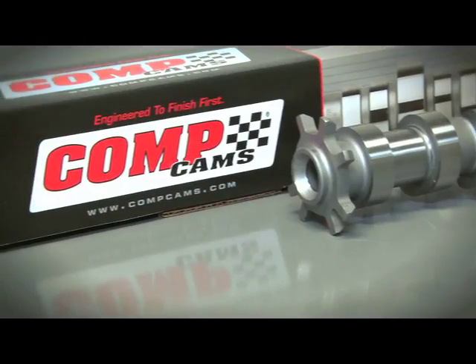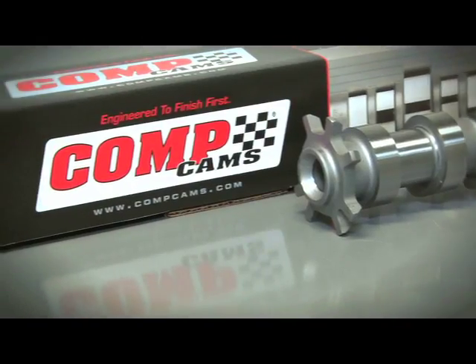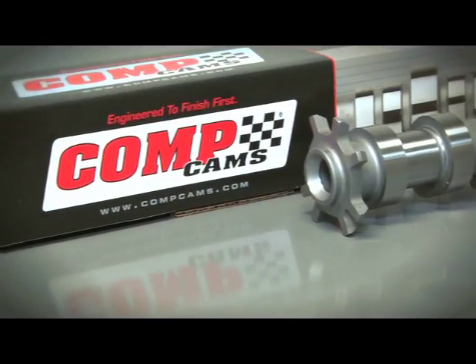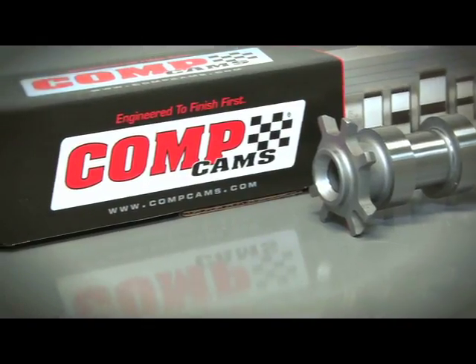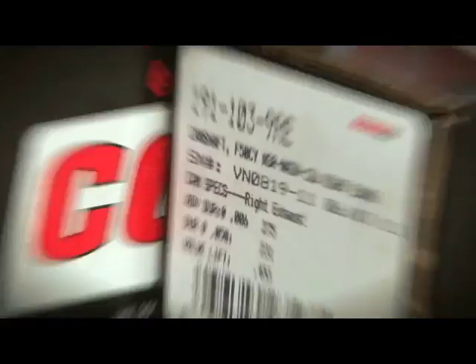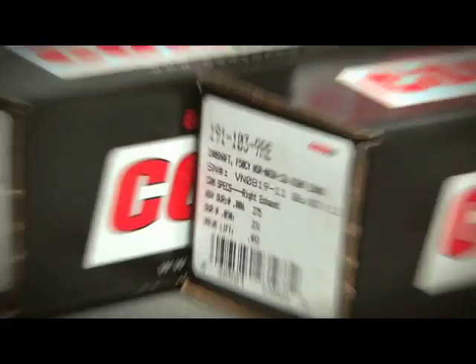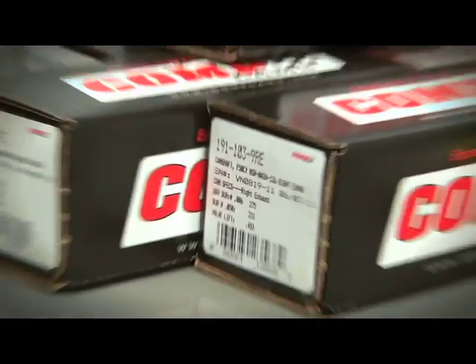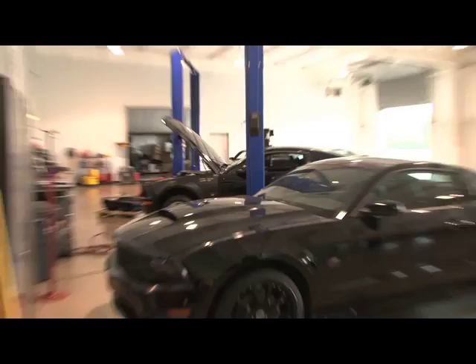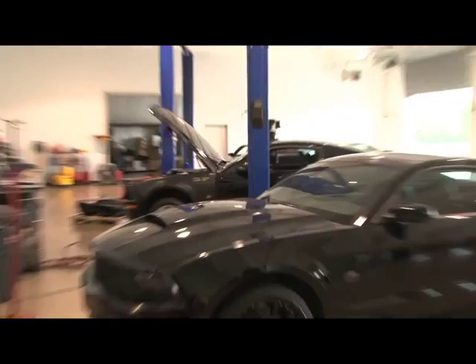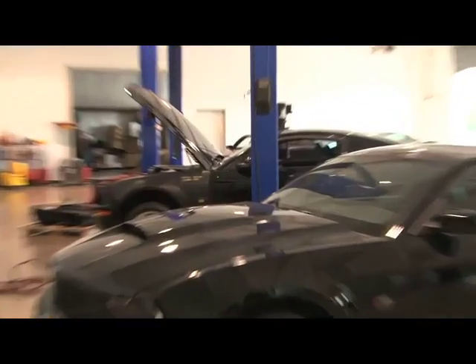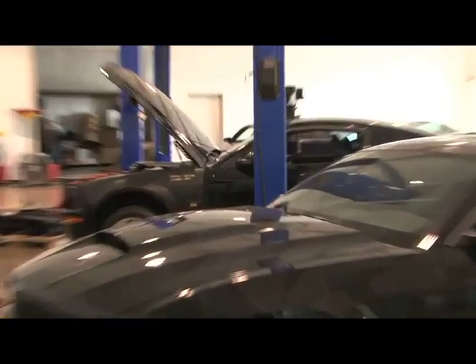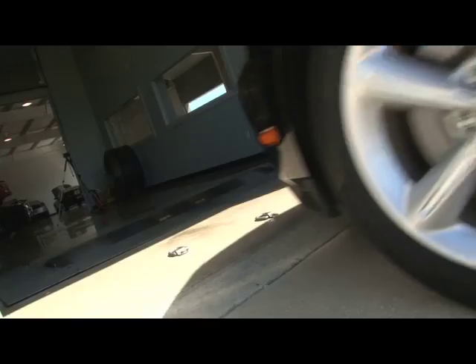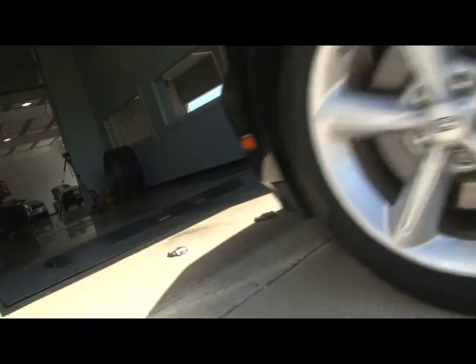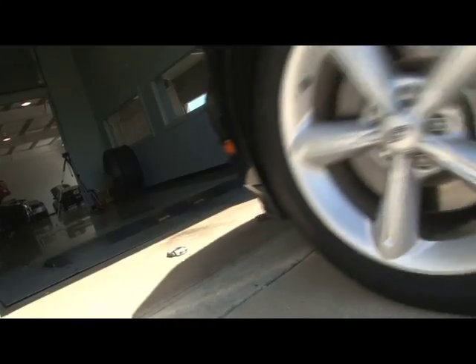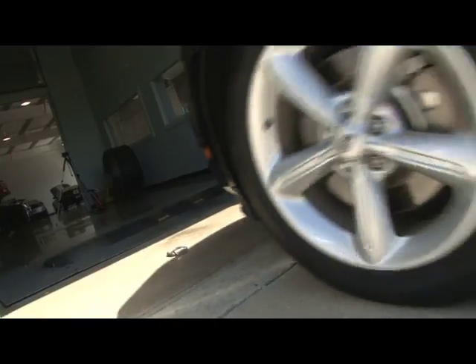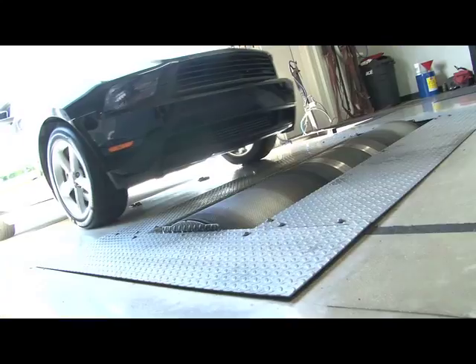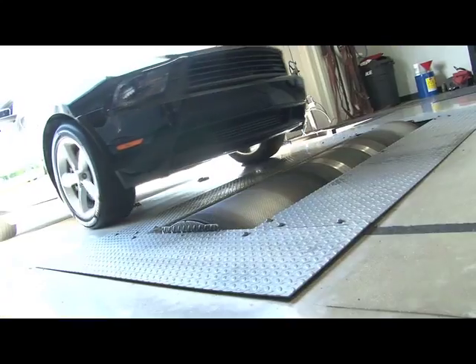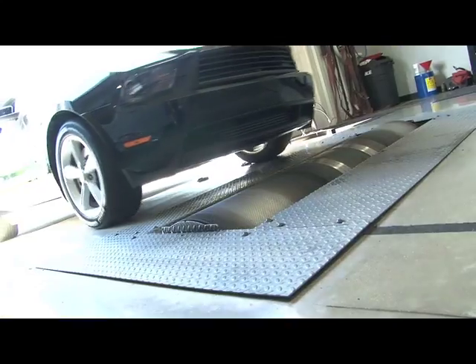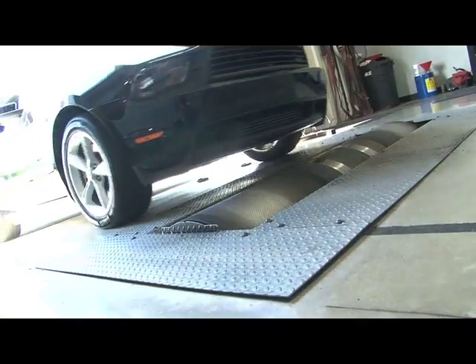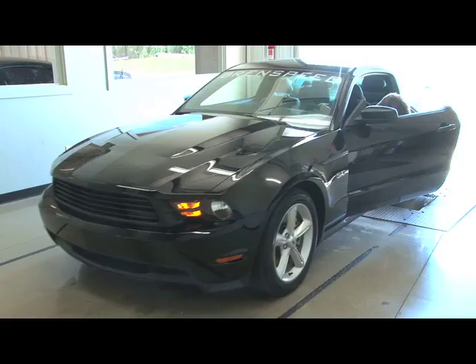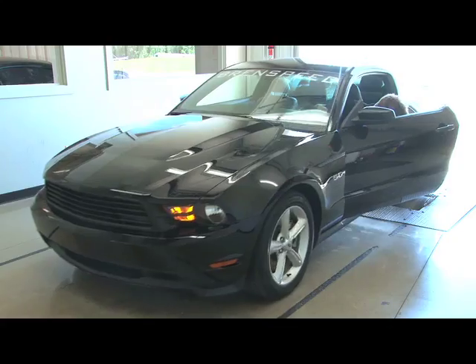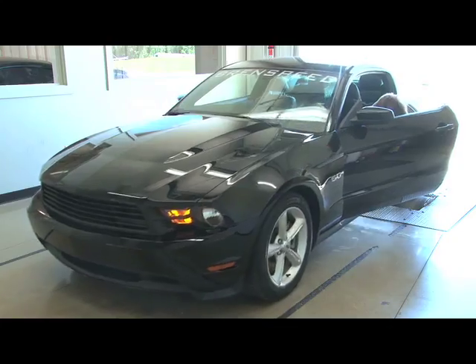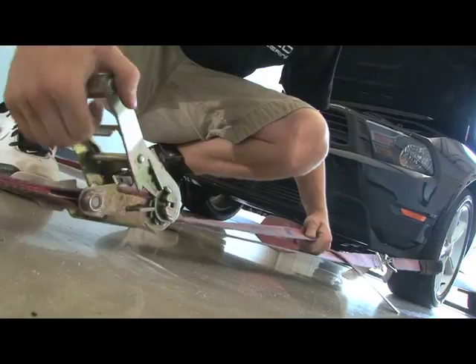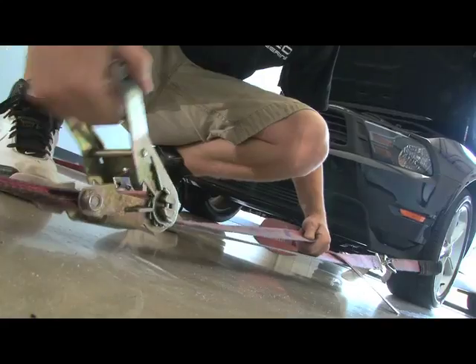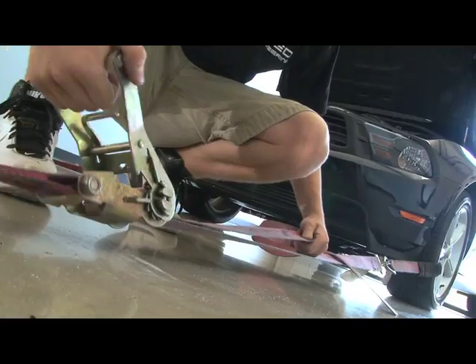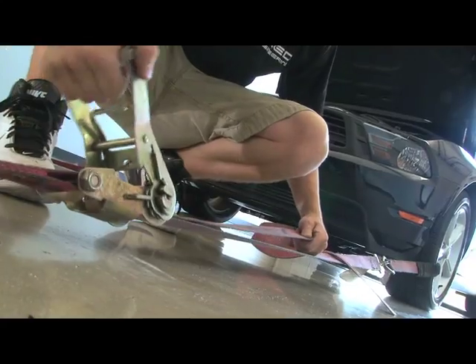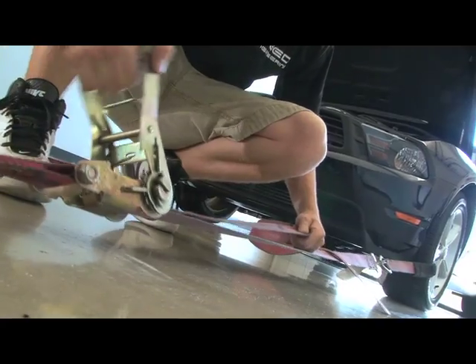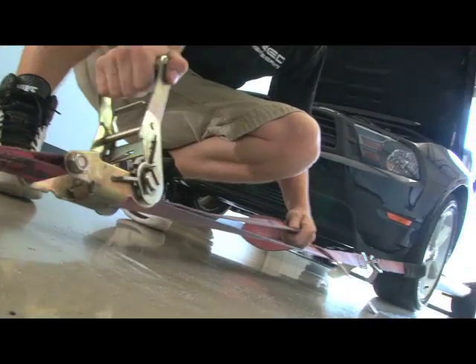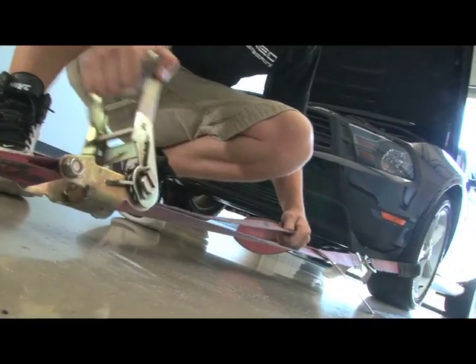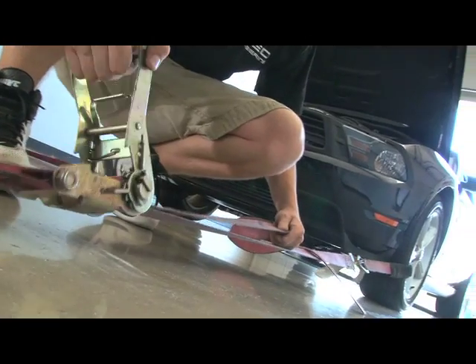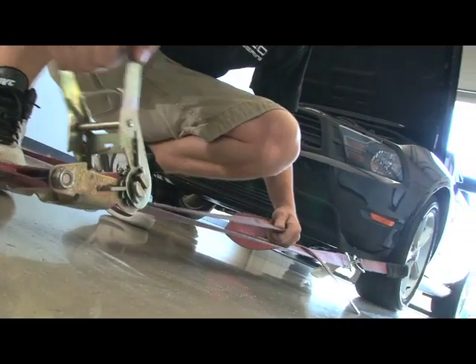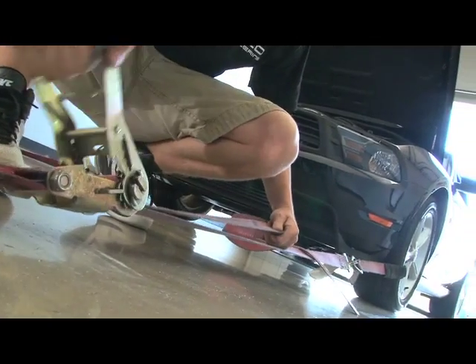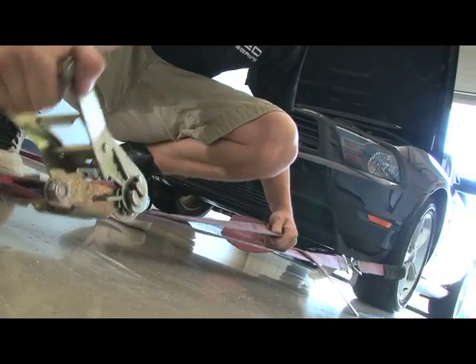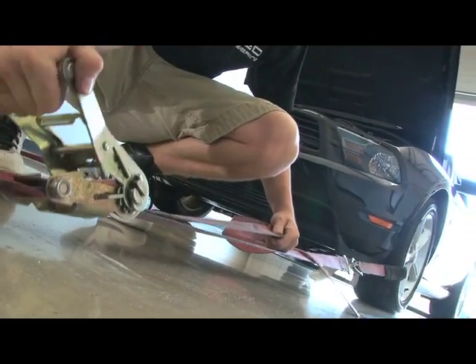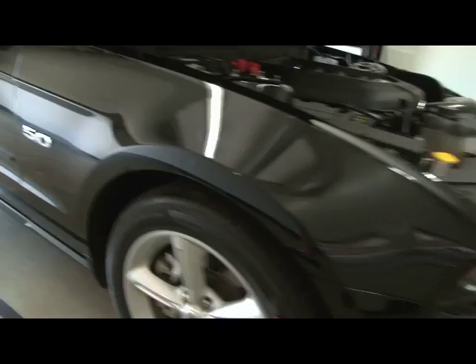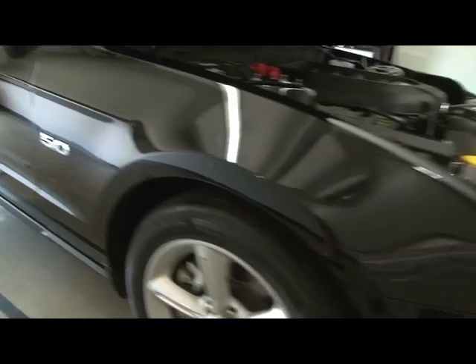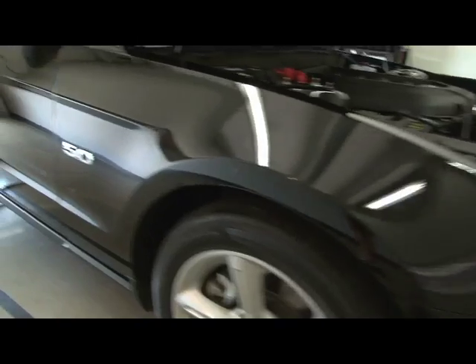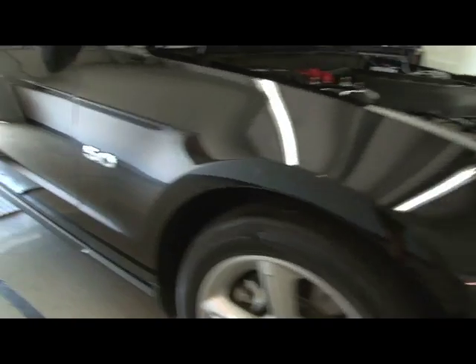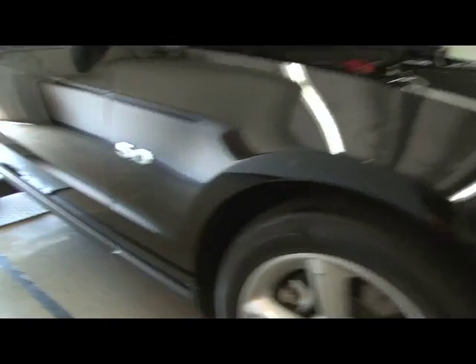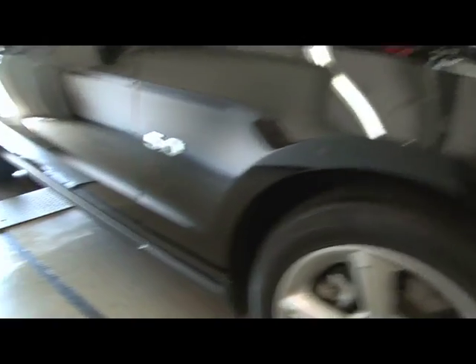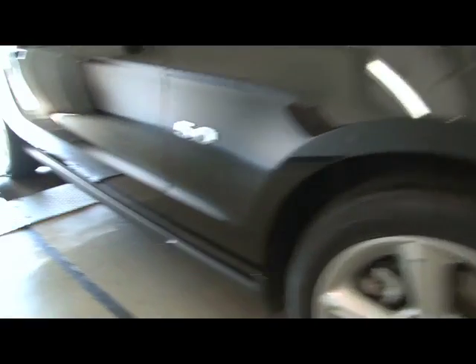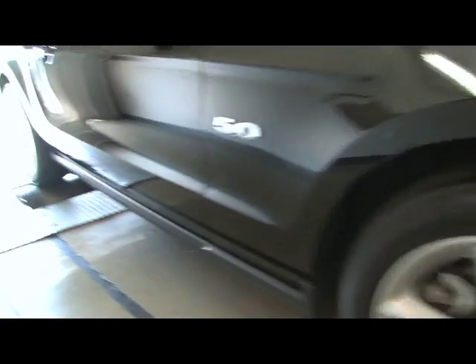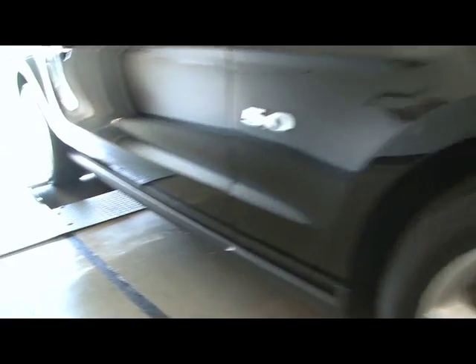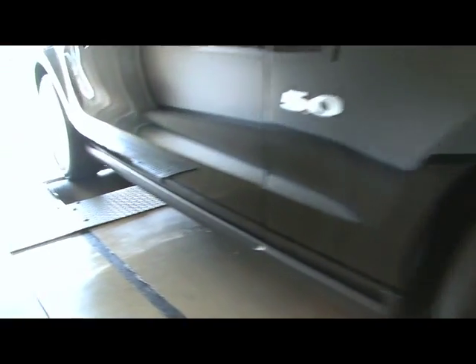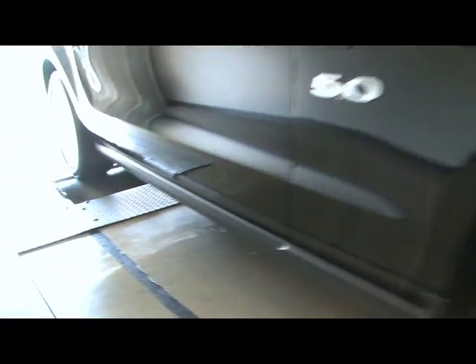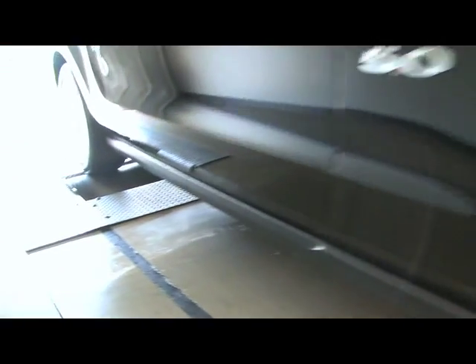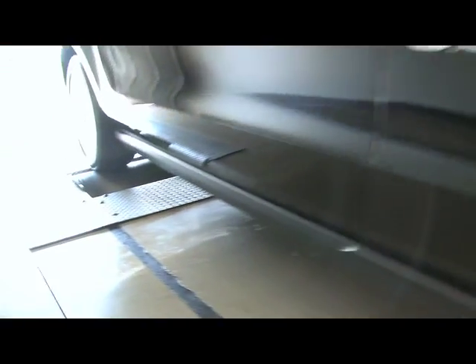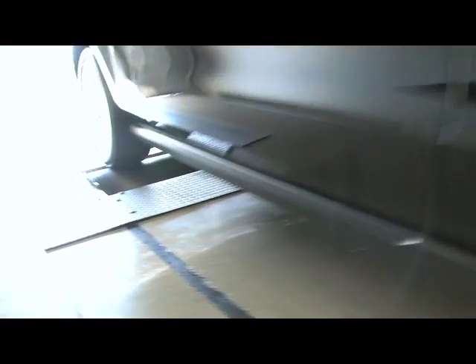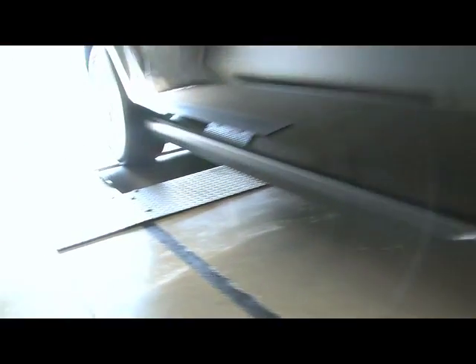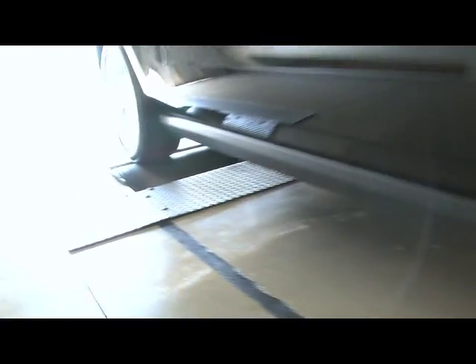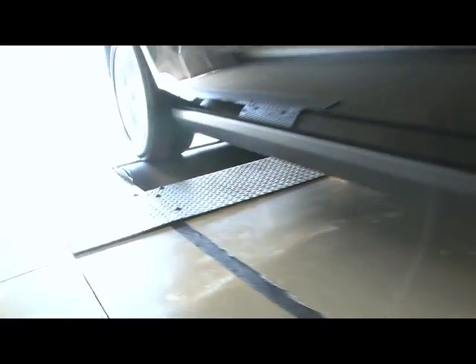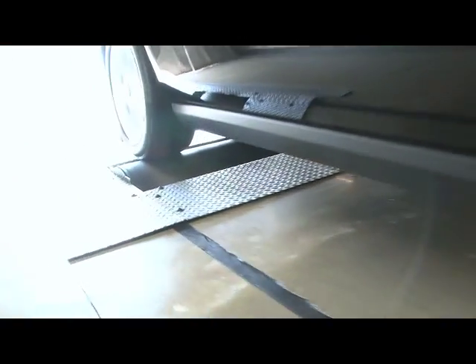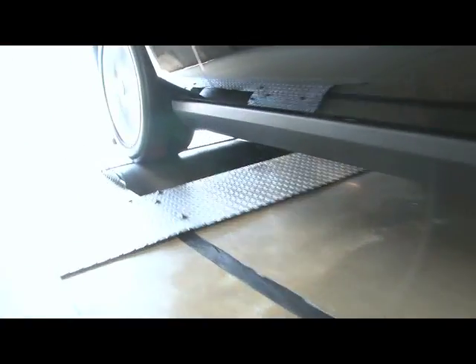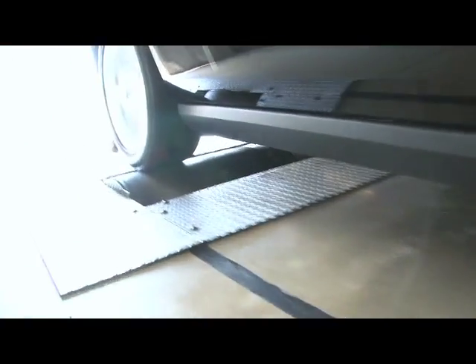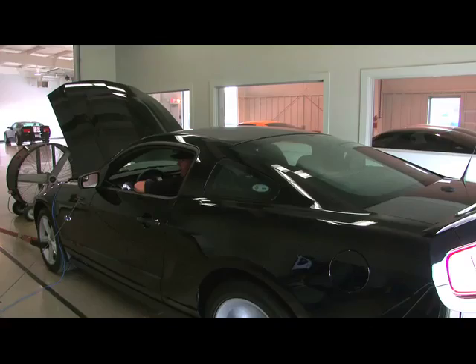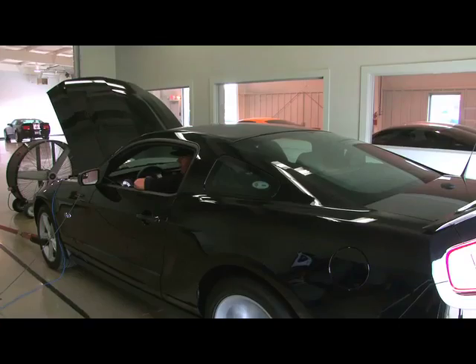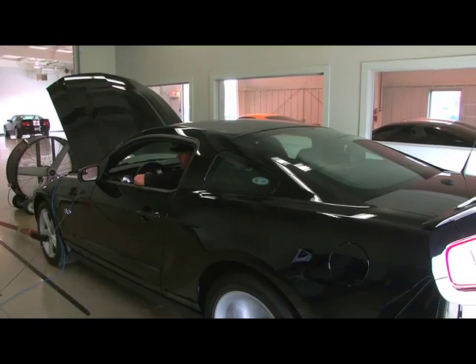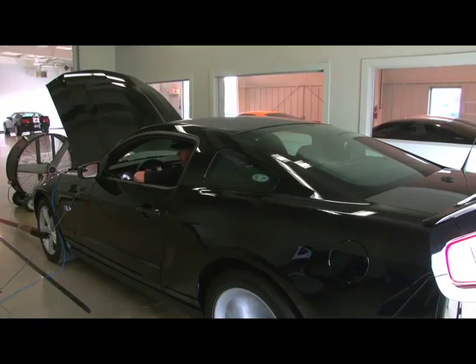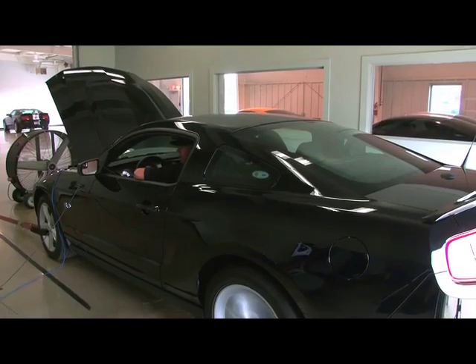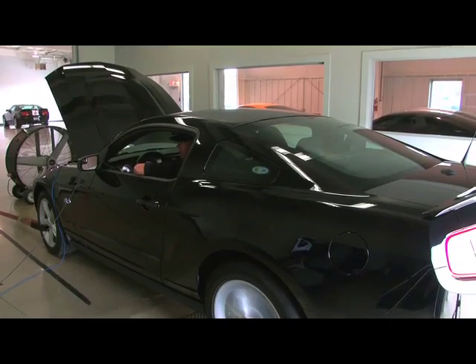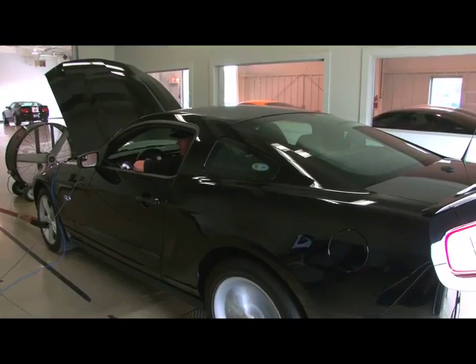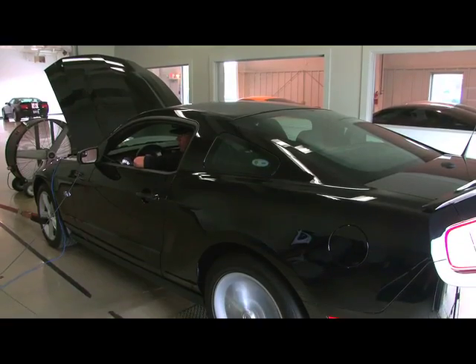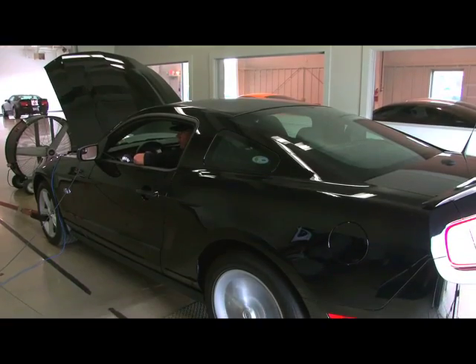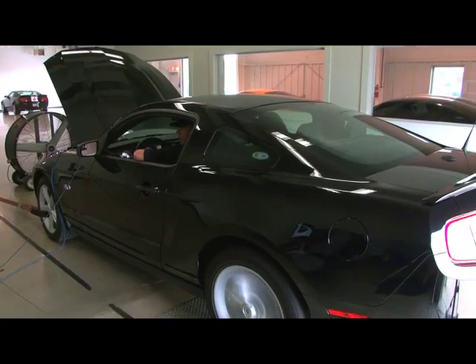With the 5-liter back at the shop, it was time to strap it down to the Dynojet and see how much power it made with the Stage 2 cams.